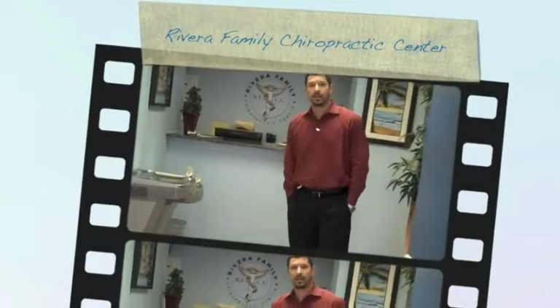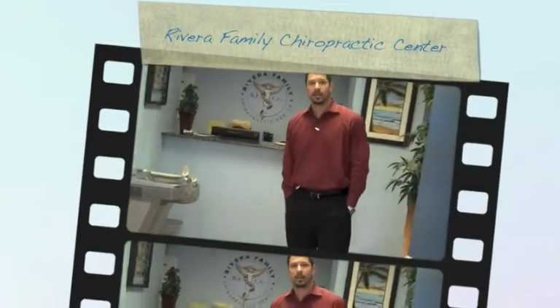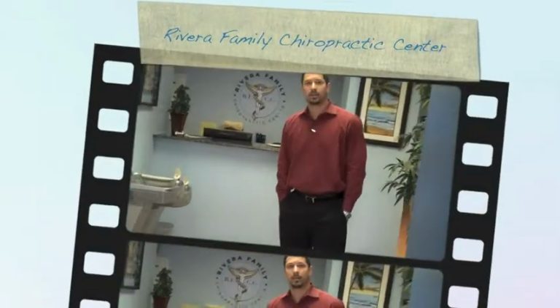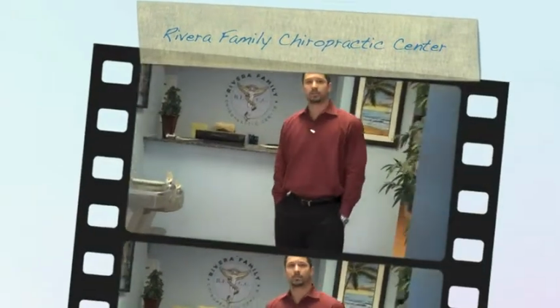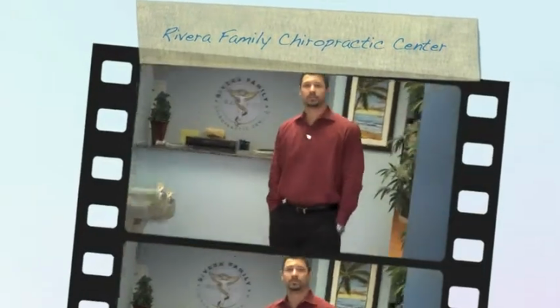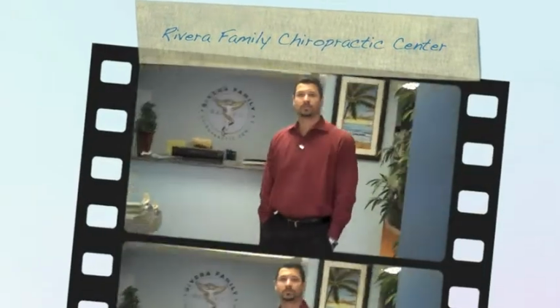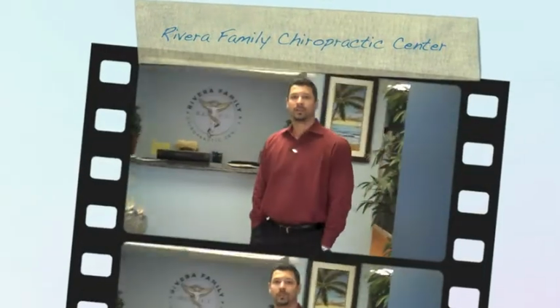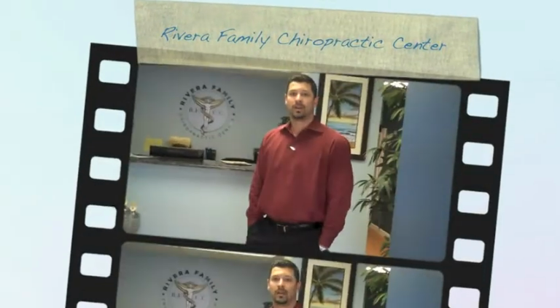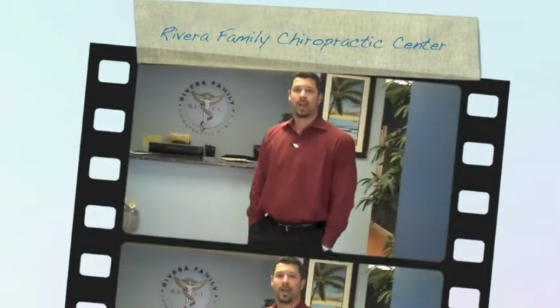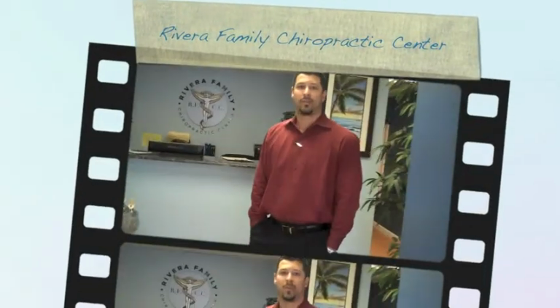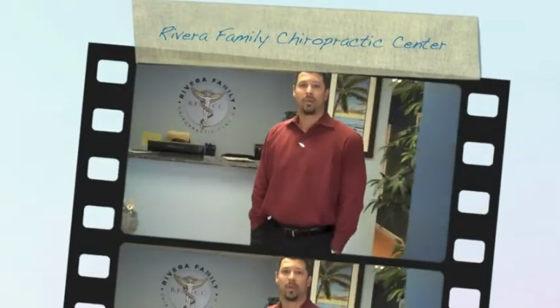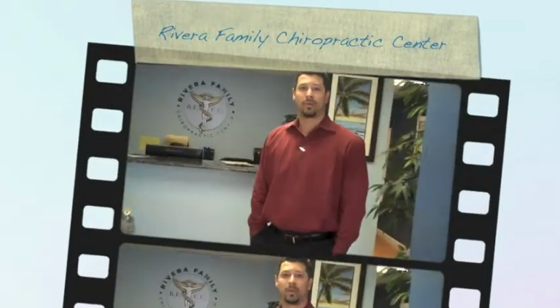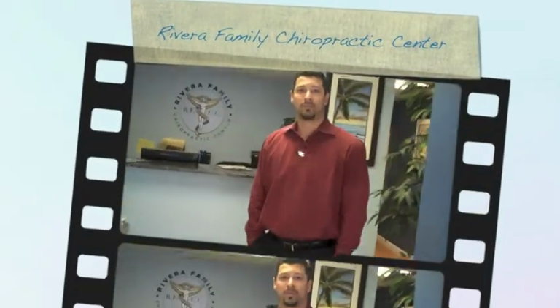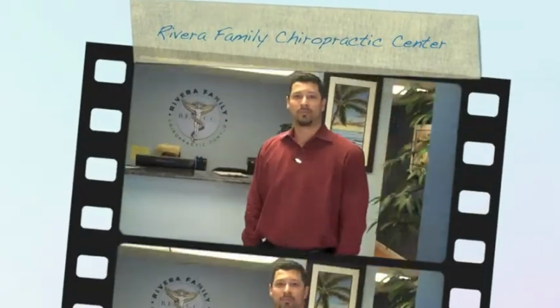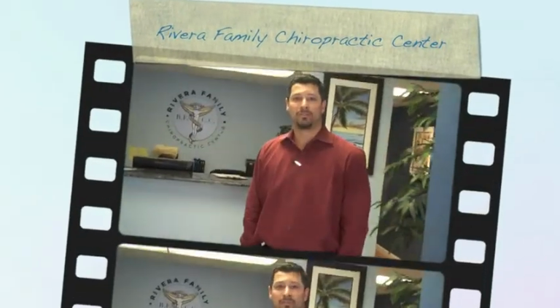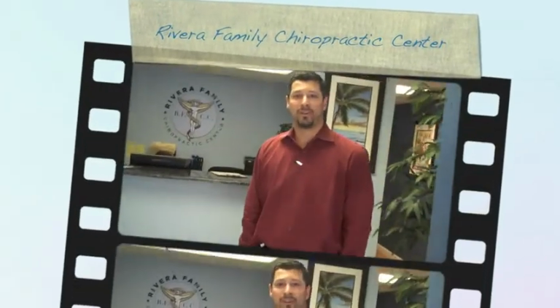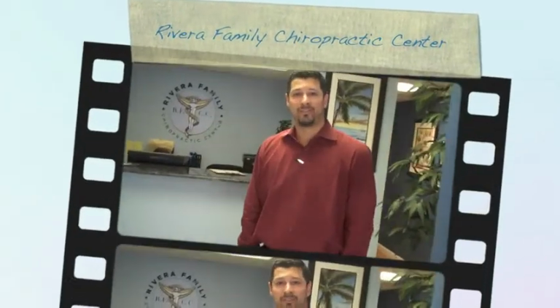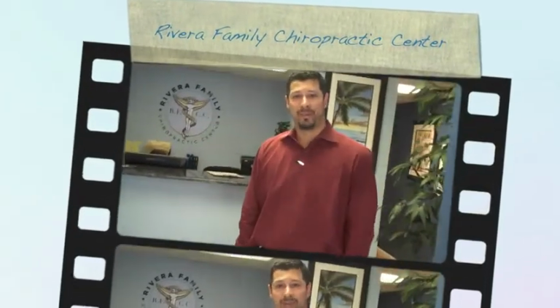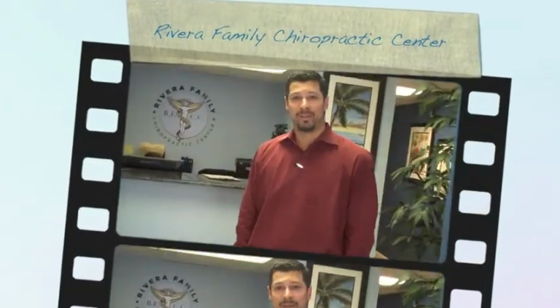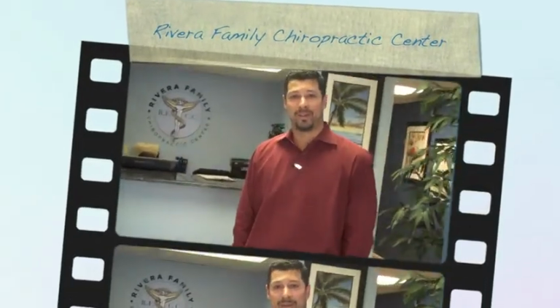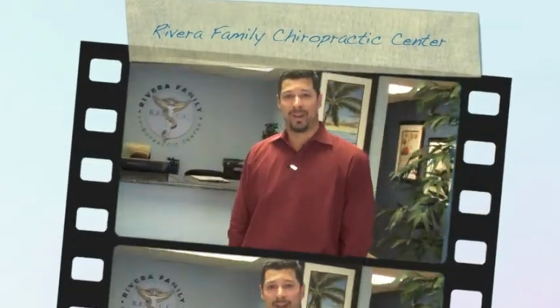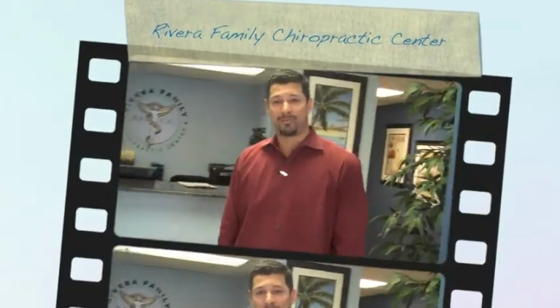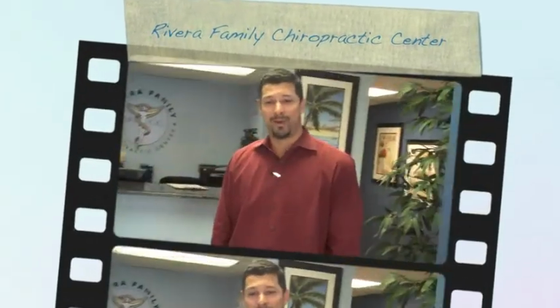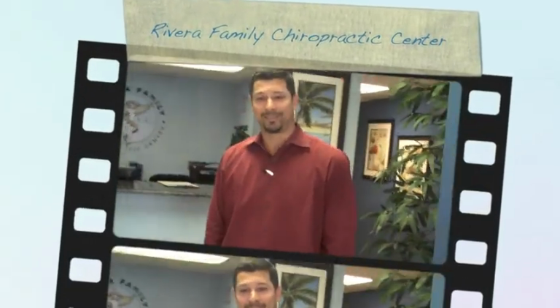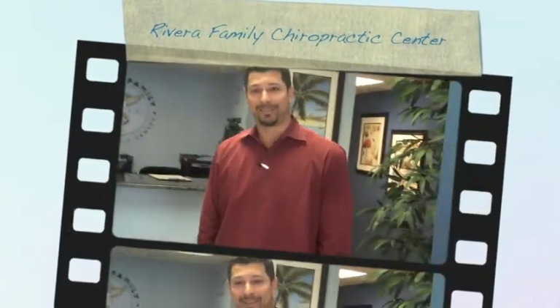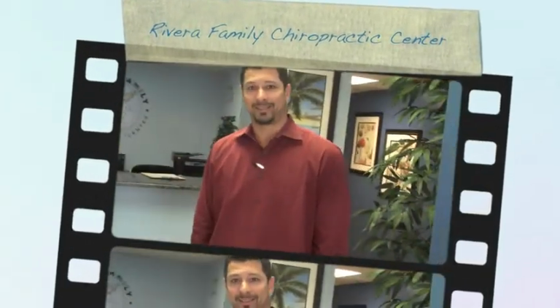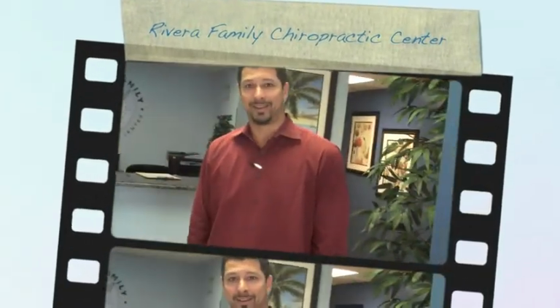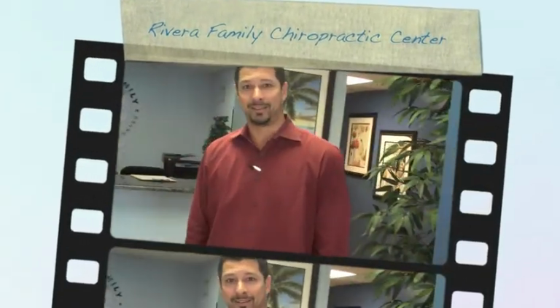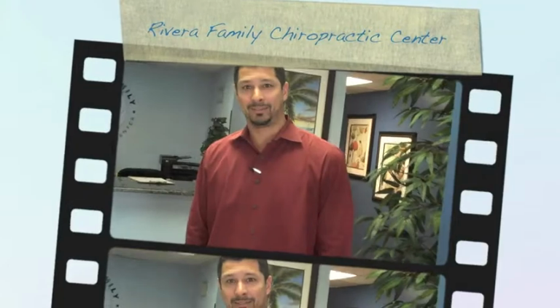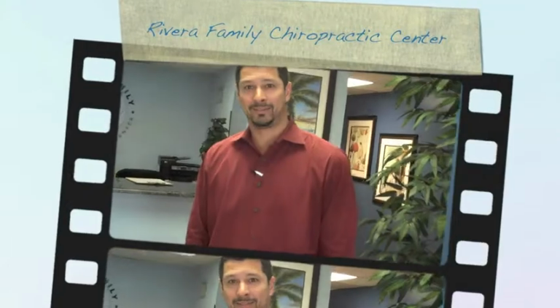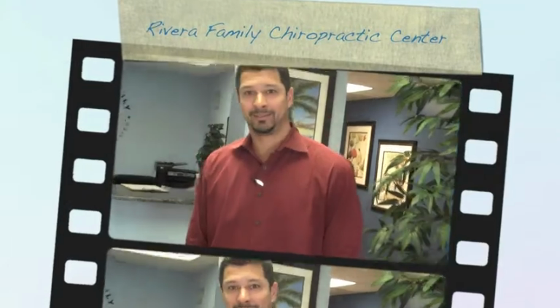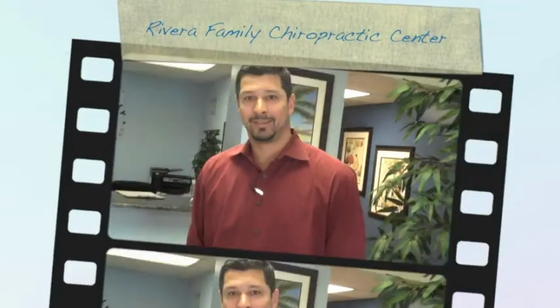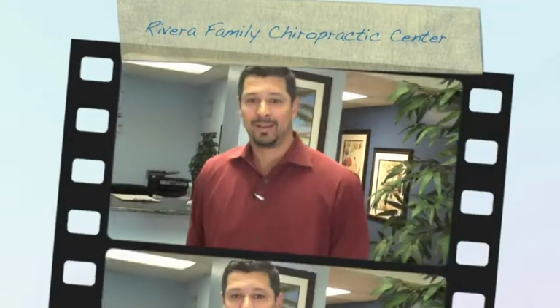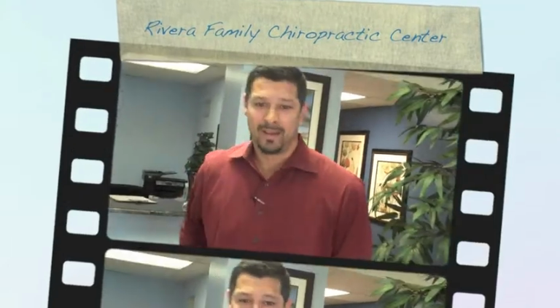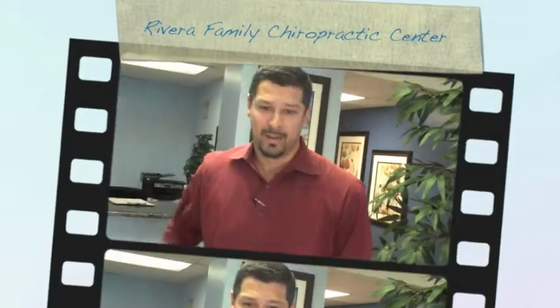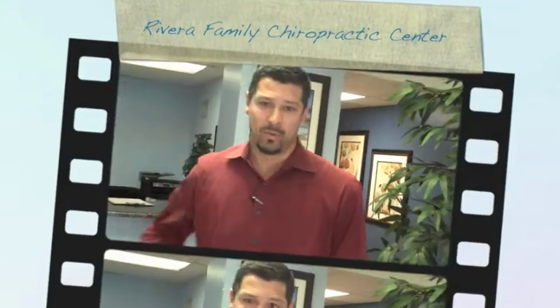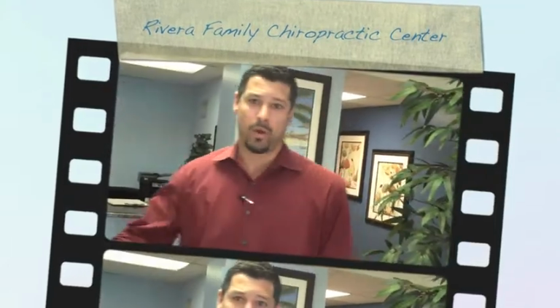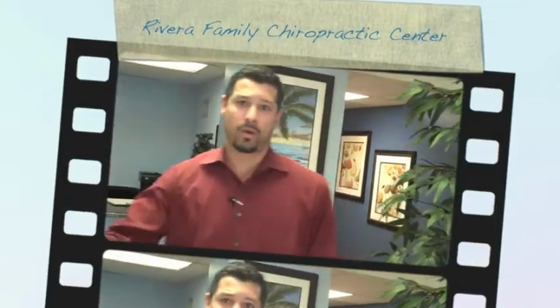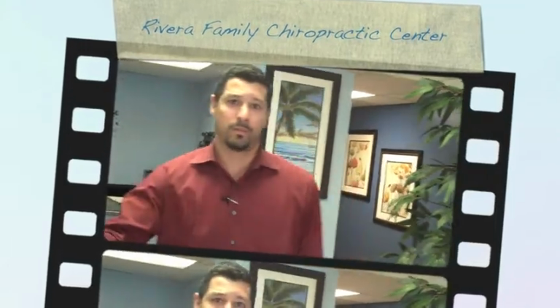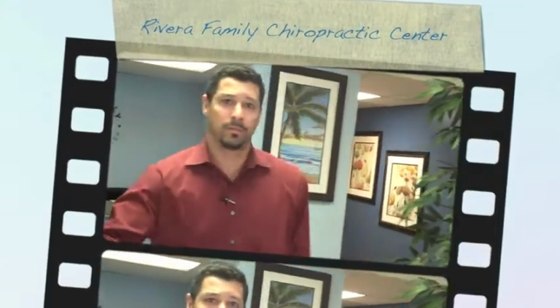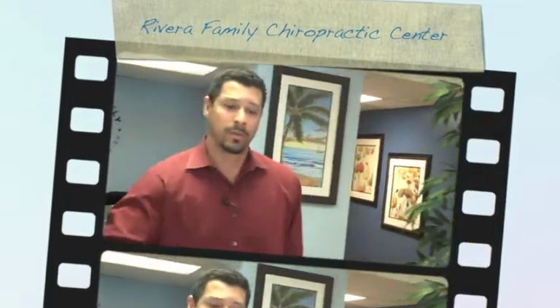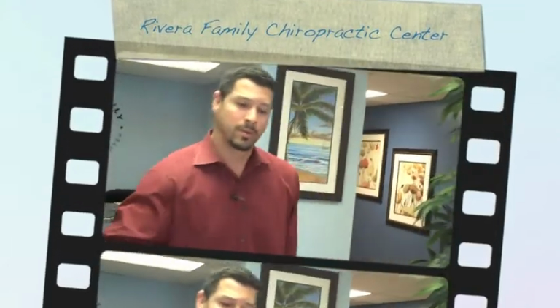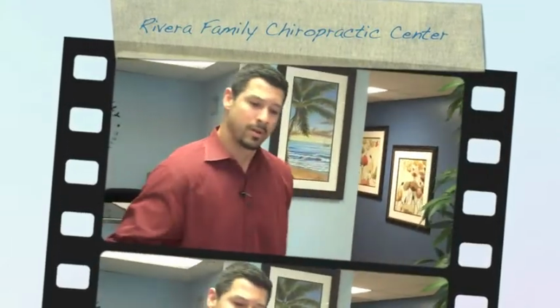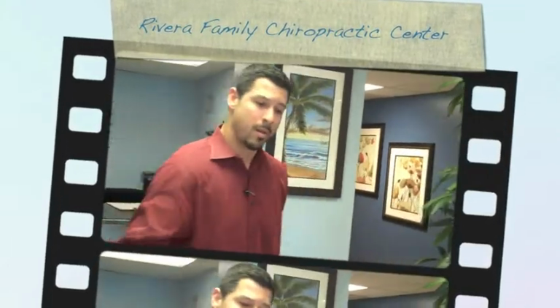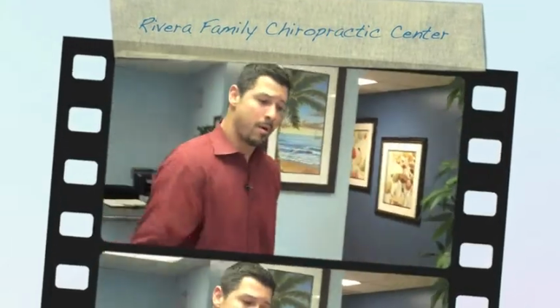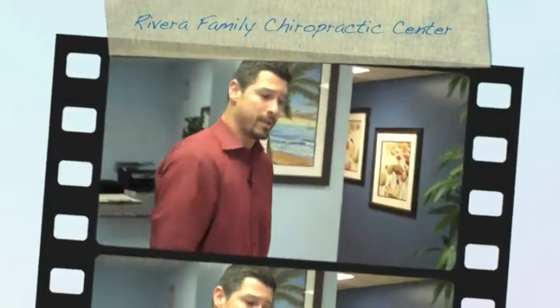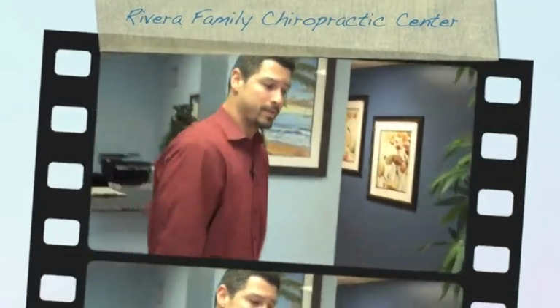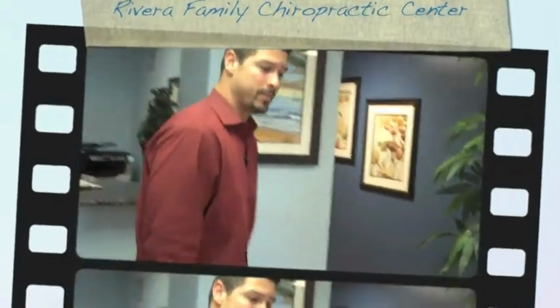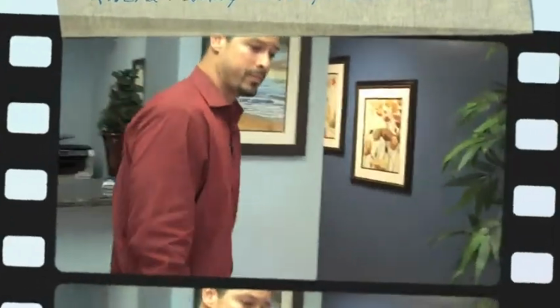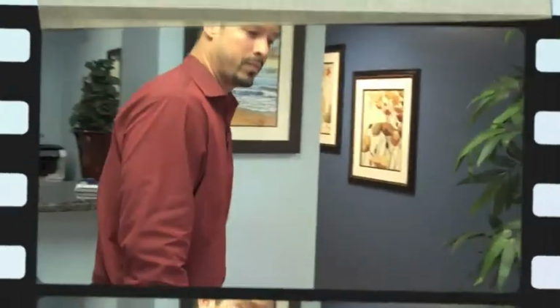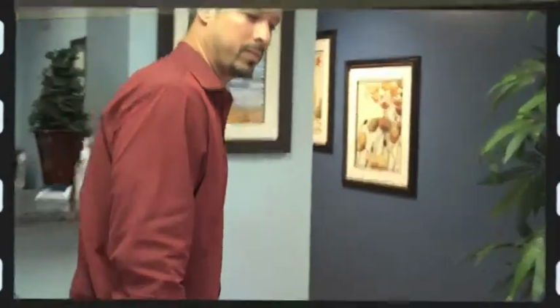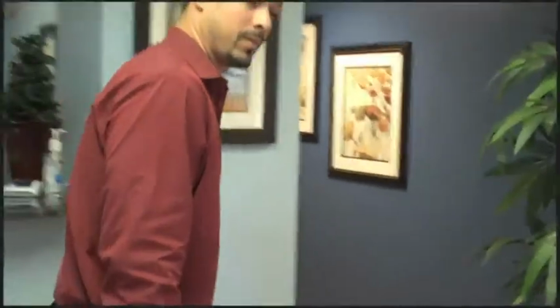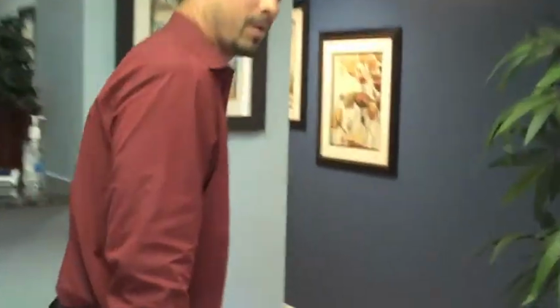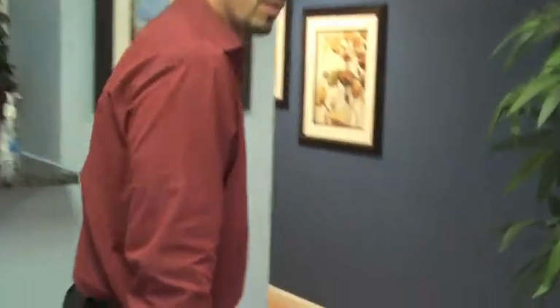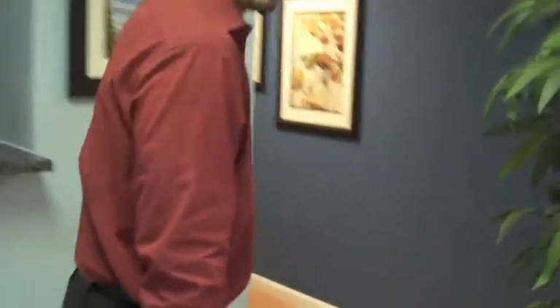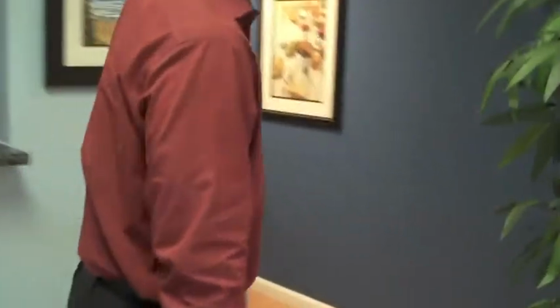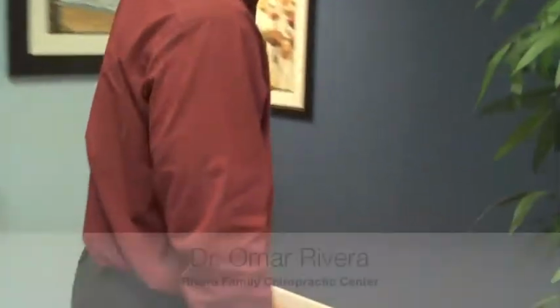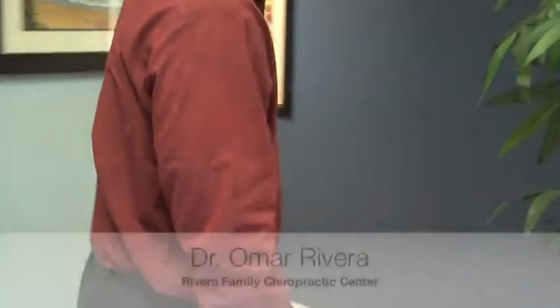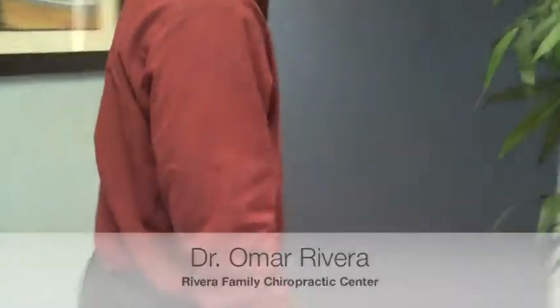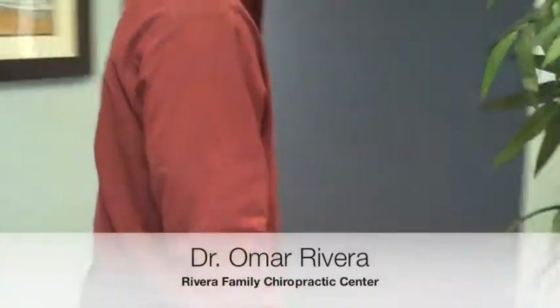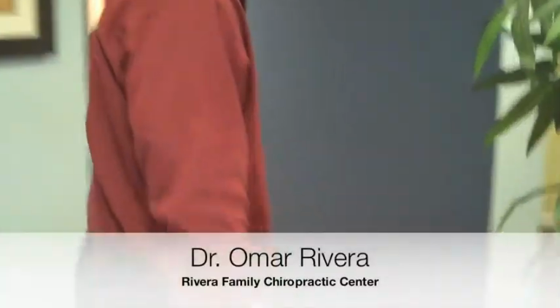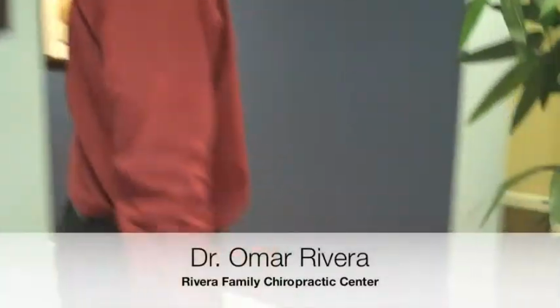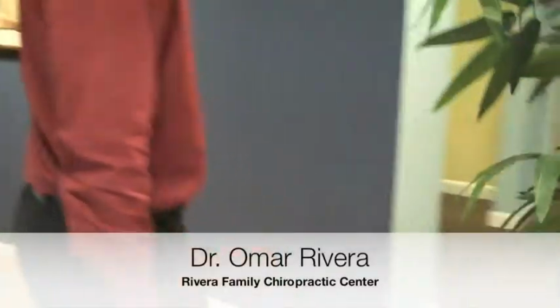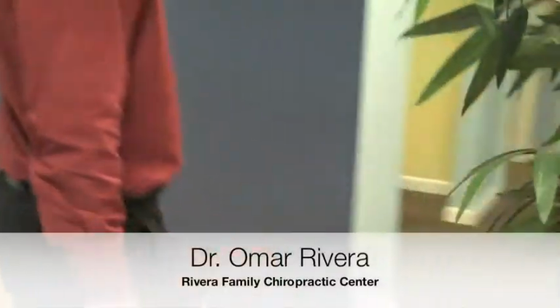Hello and welcome to Rivera Family Chiropractic Center. Welcome, come on in. We'll give you a little tour.